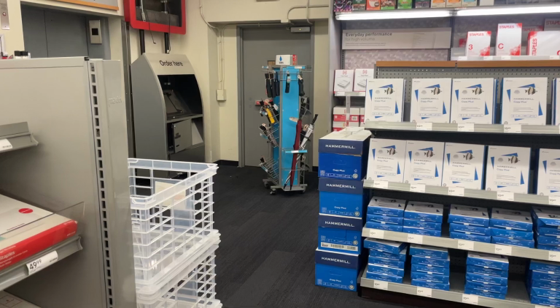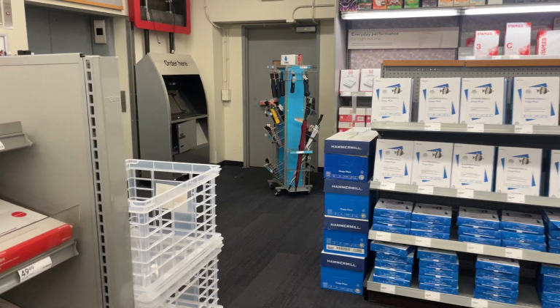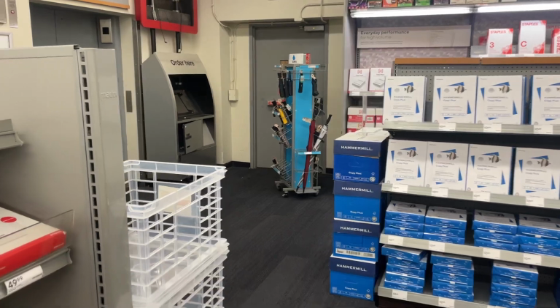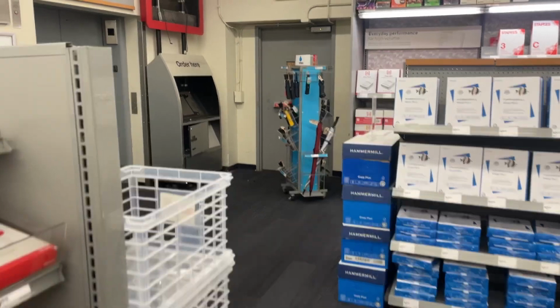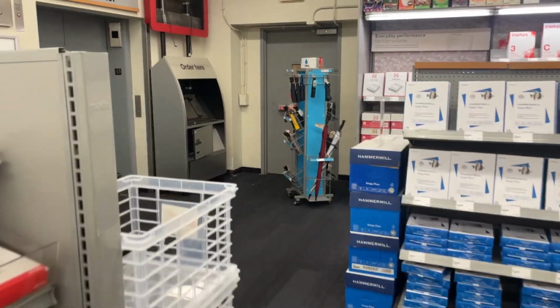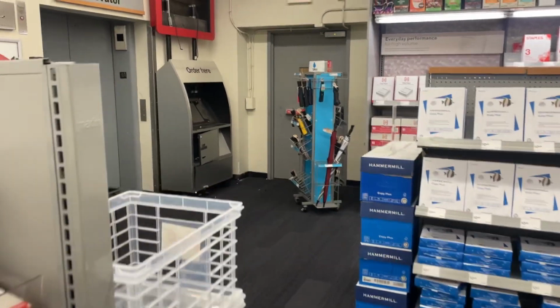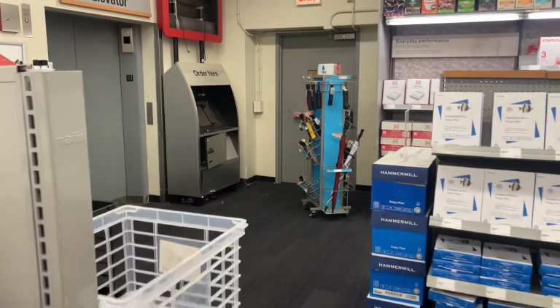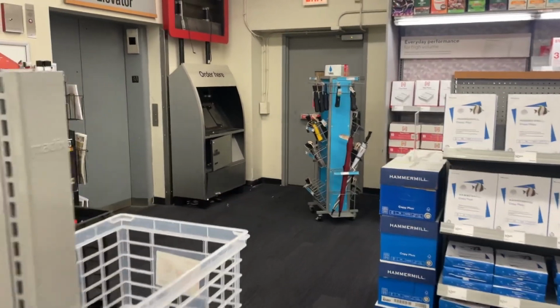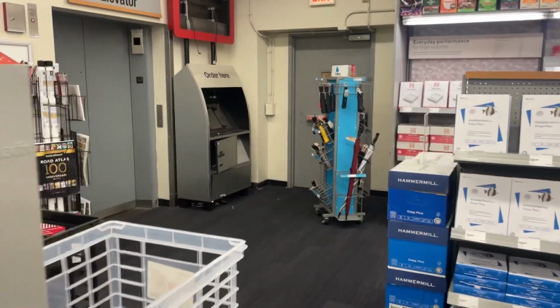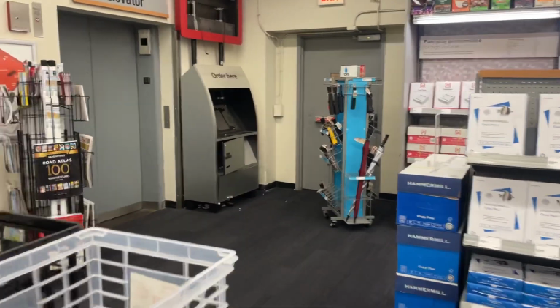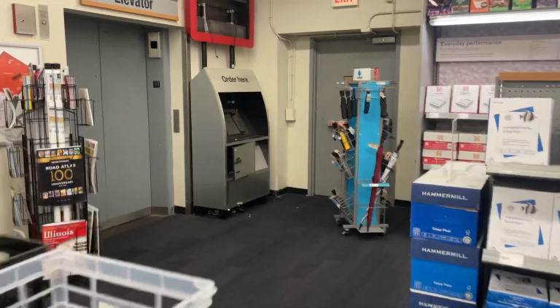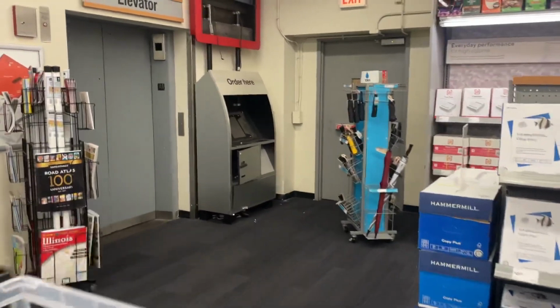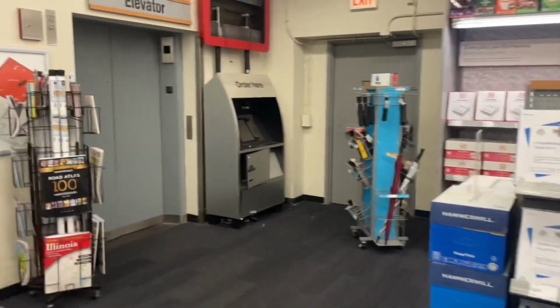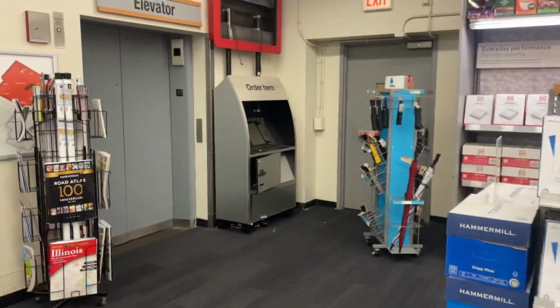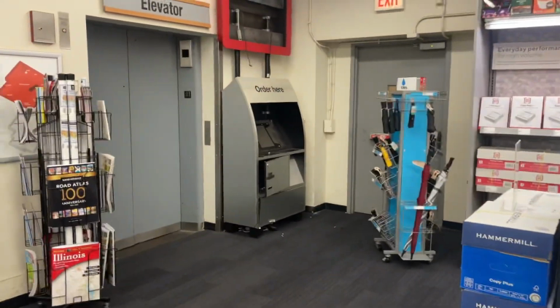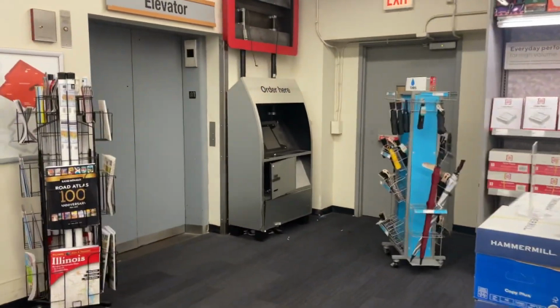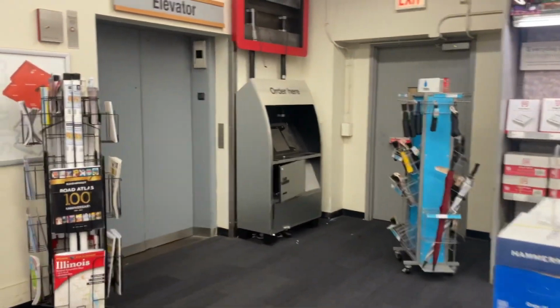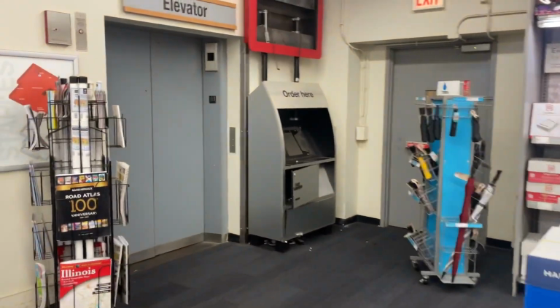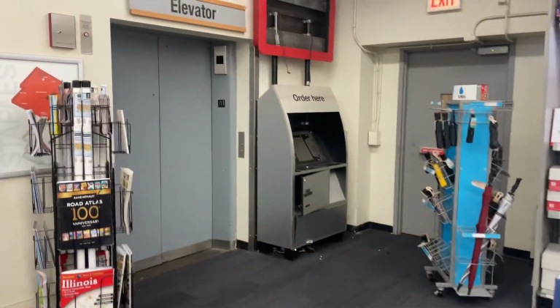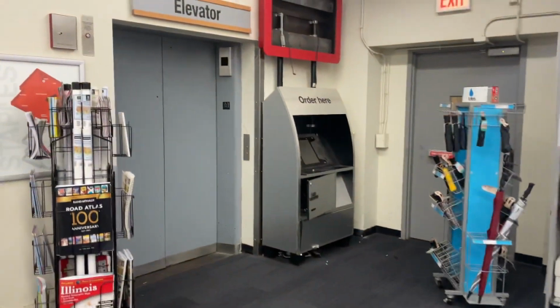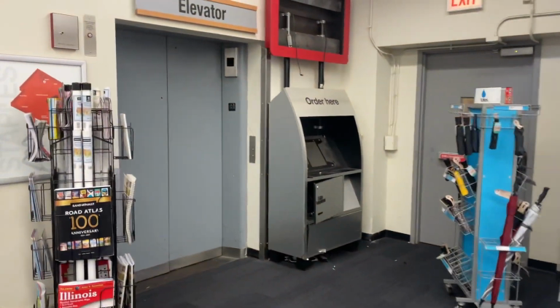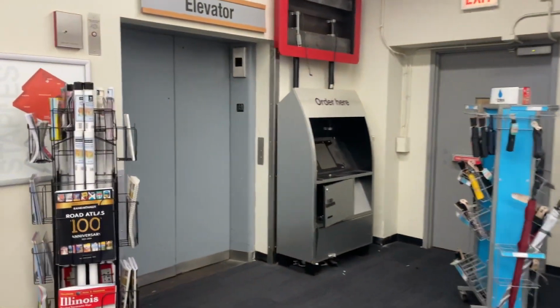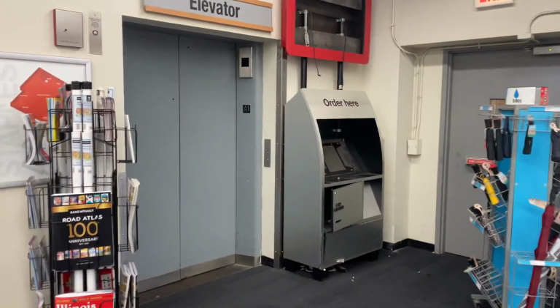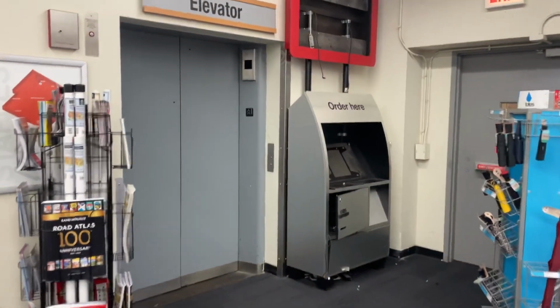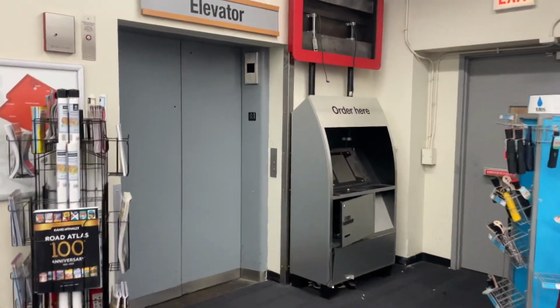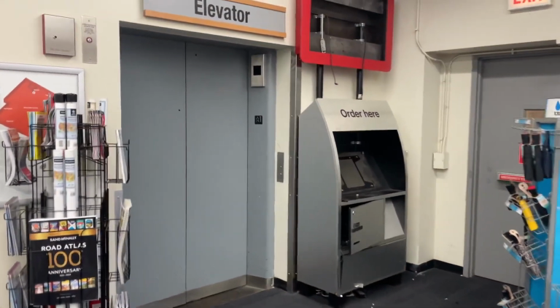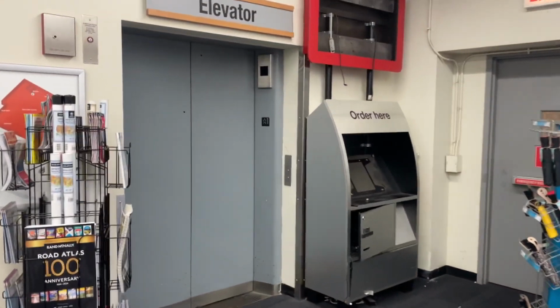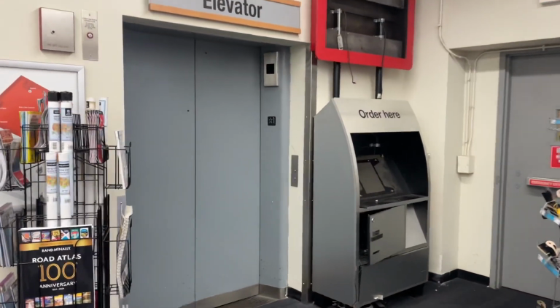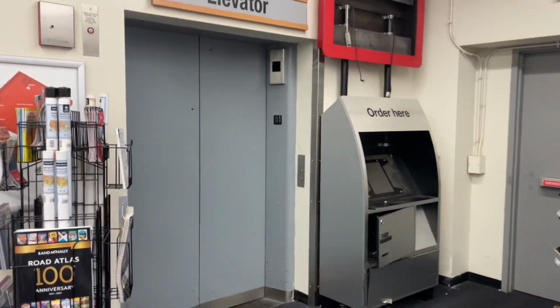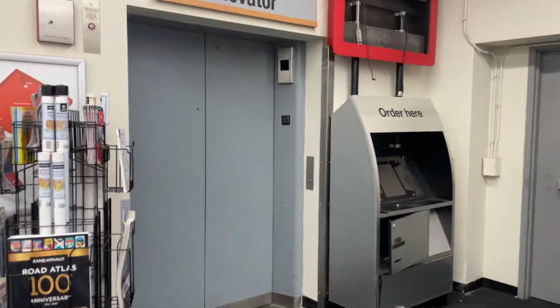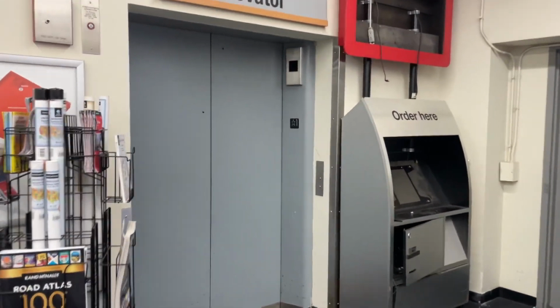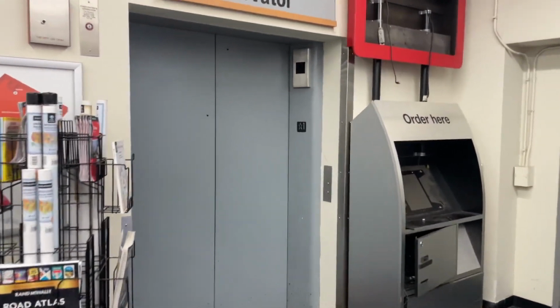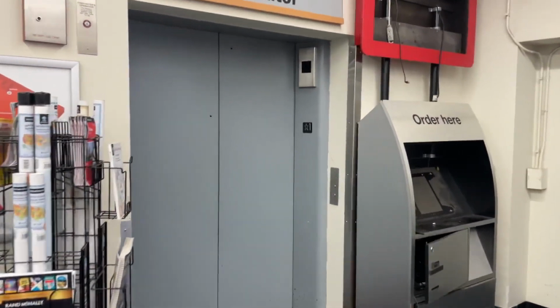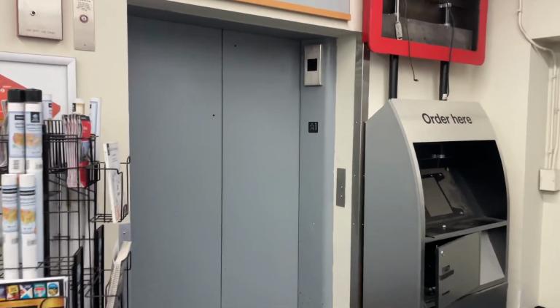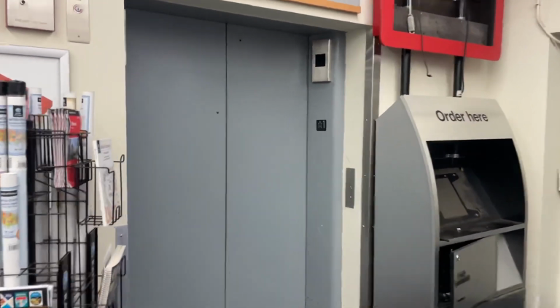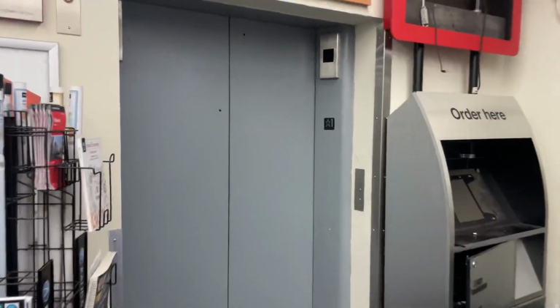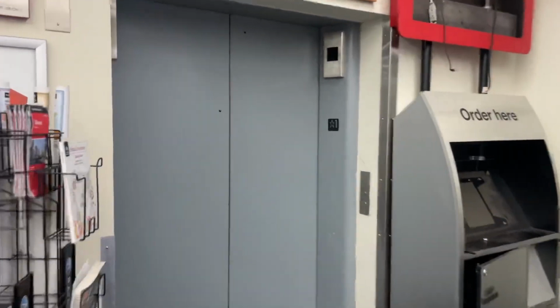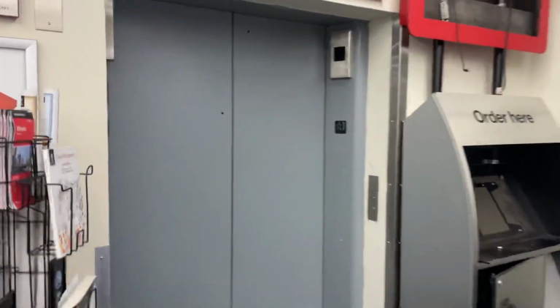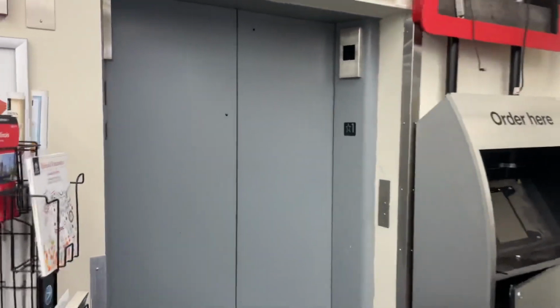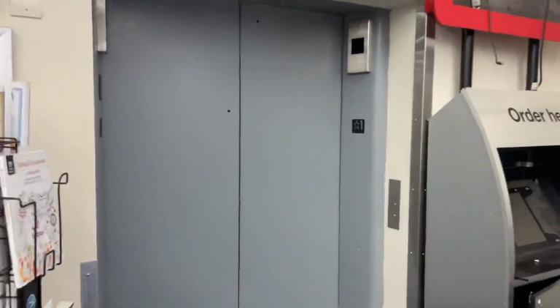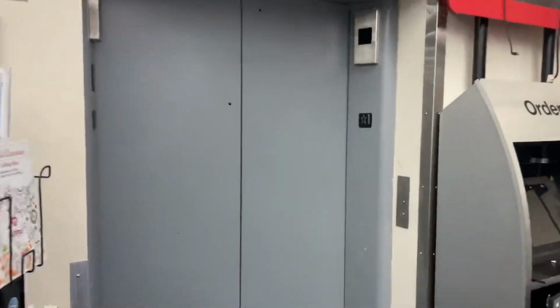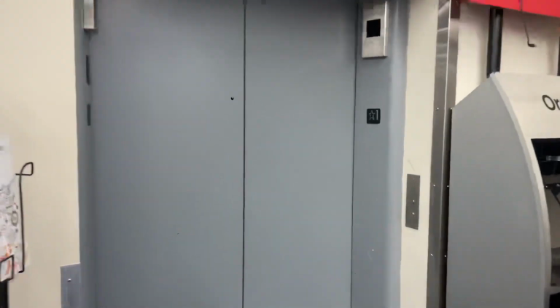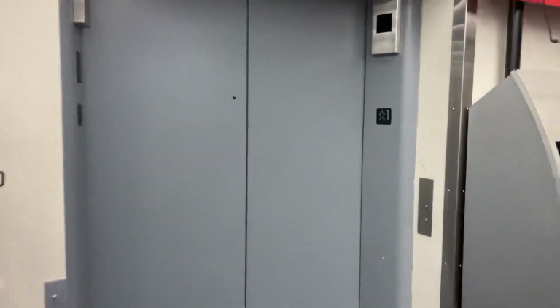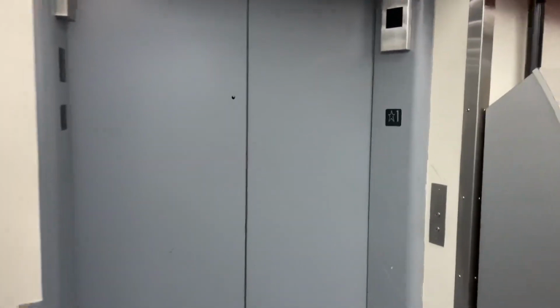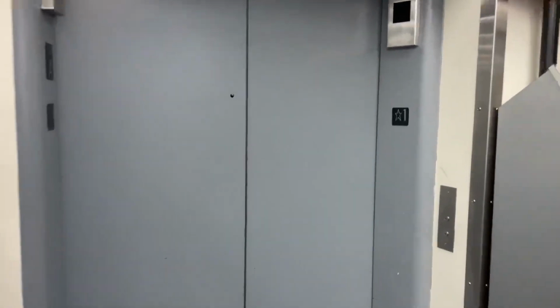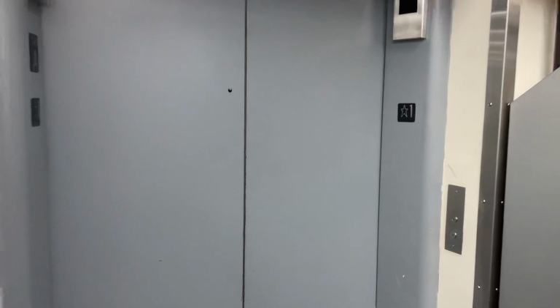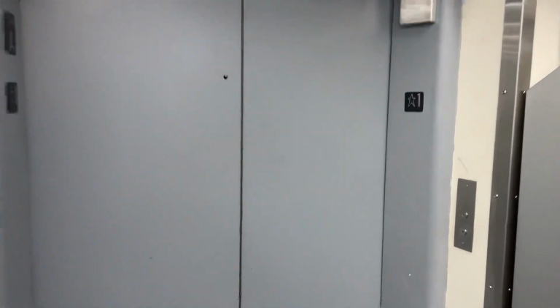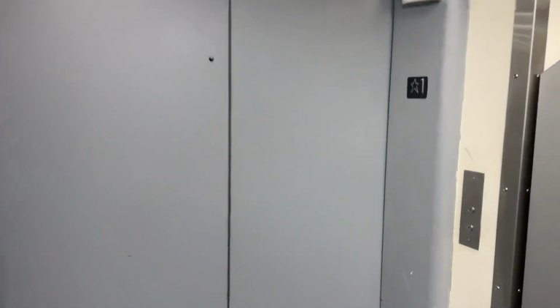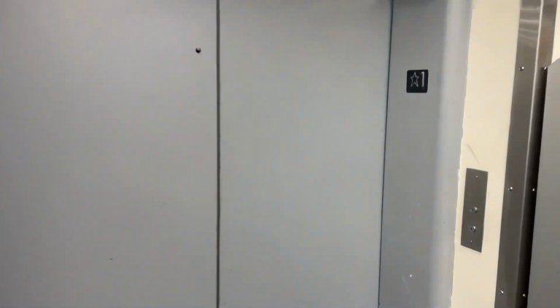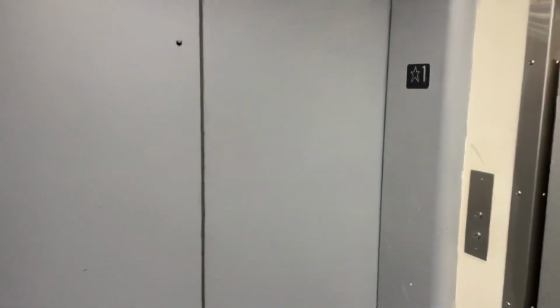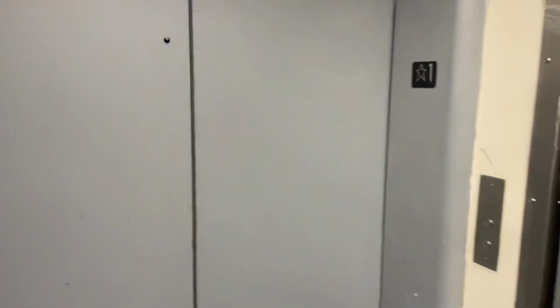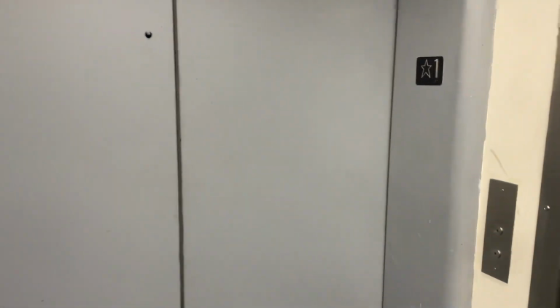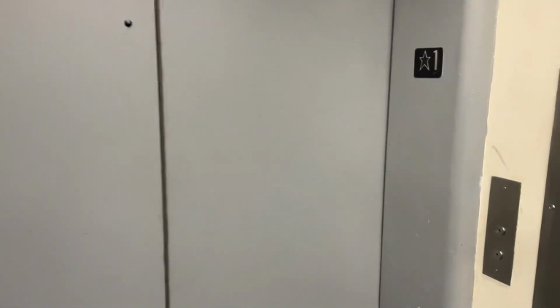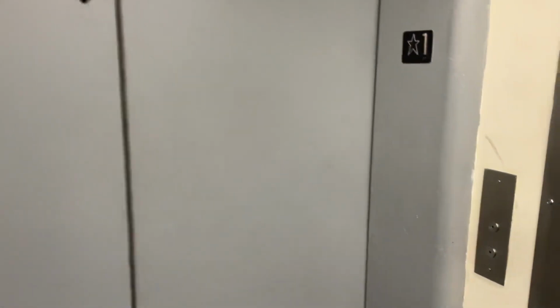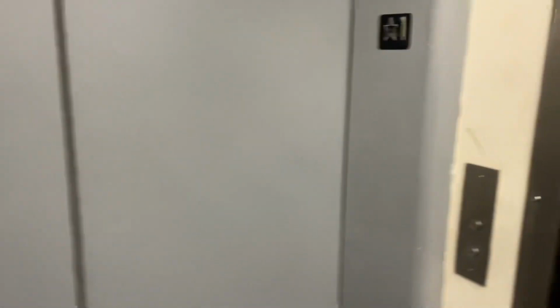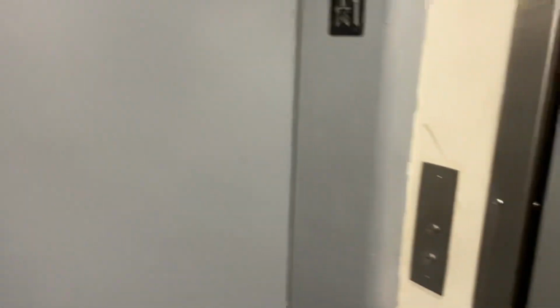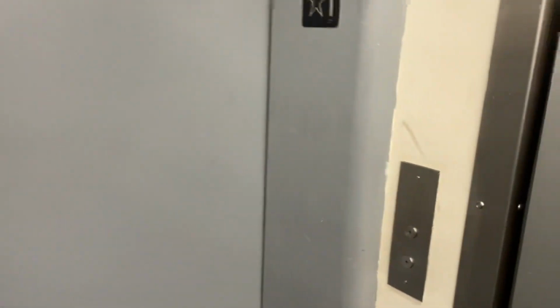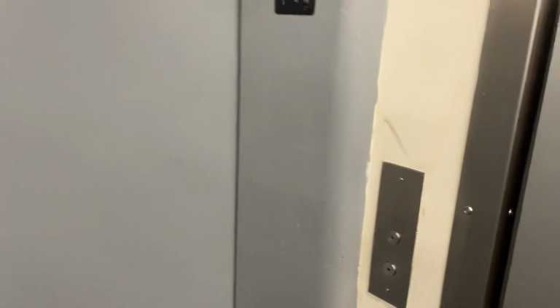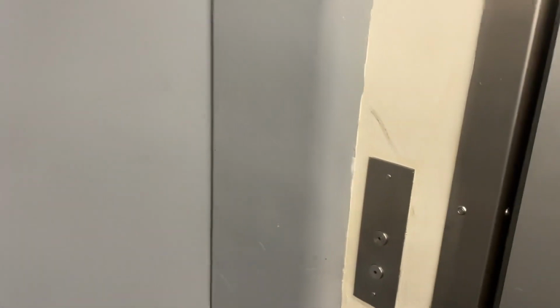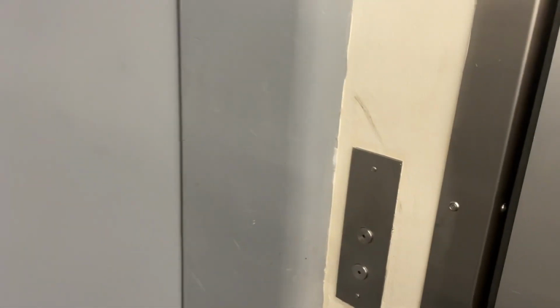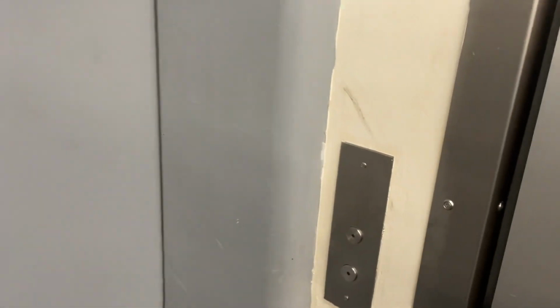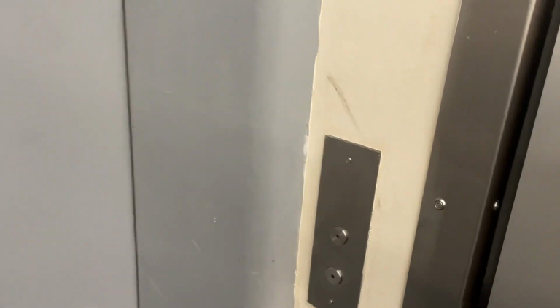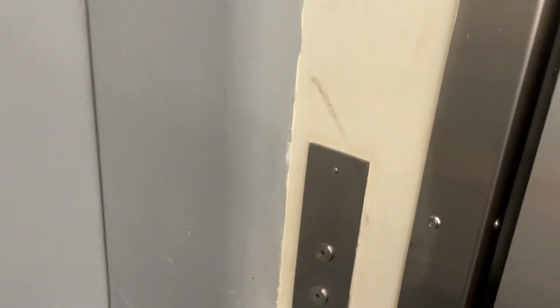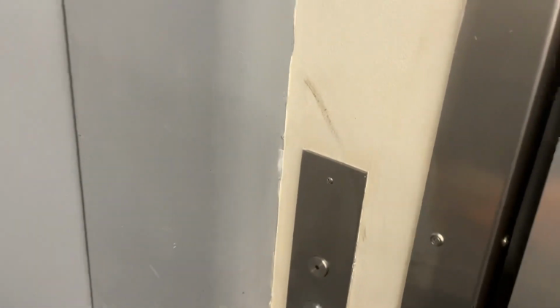Alright, we're in Staples in Chicago. What the heck is this thing? This is the elevator.